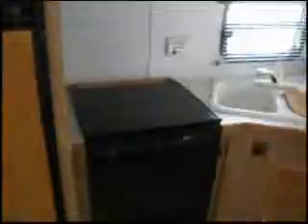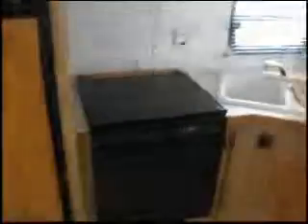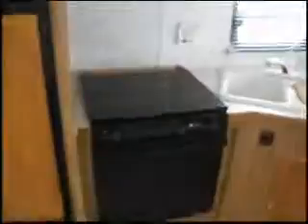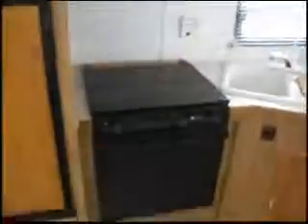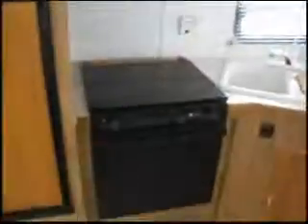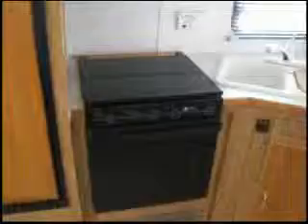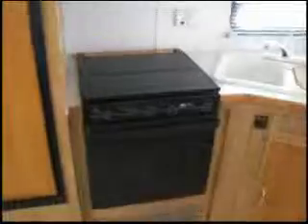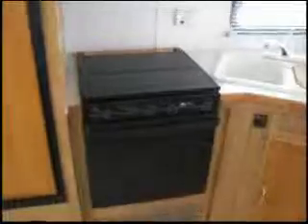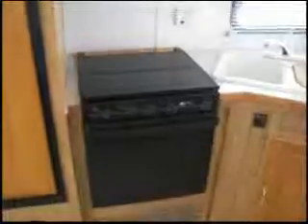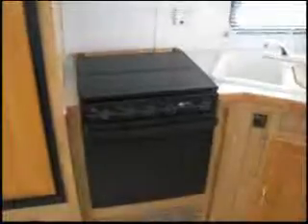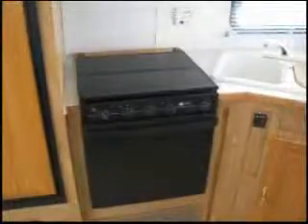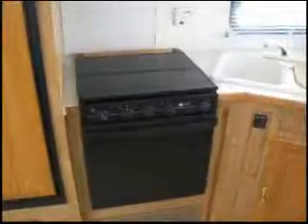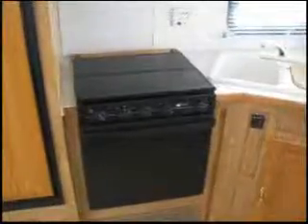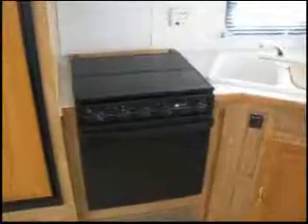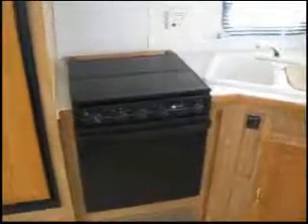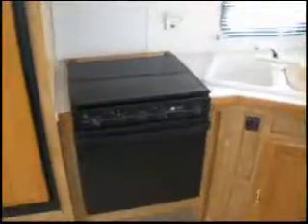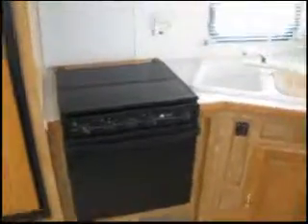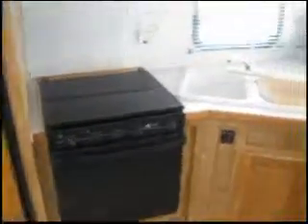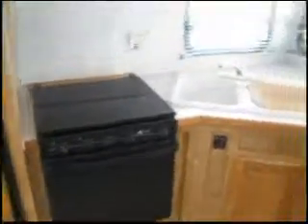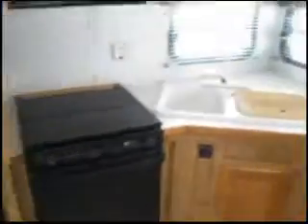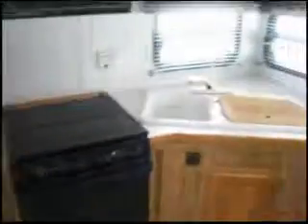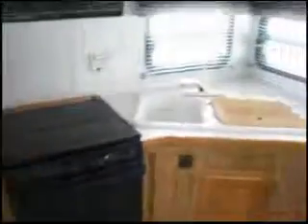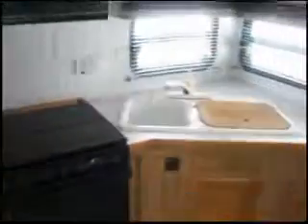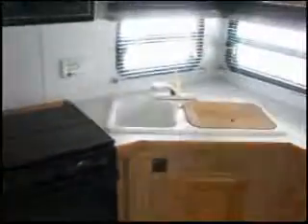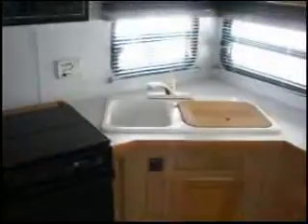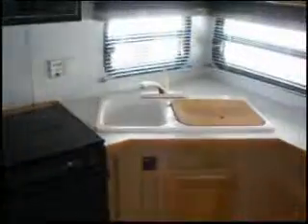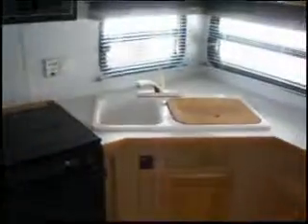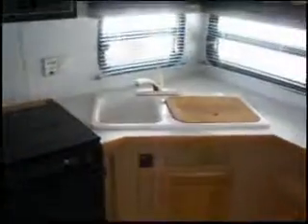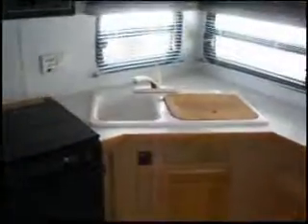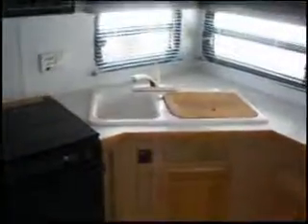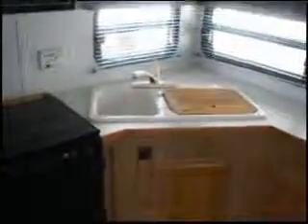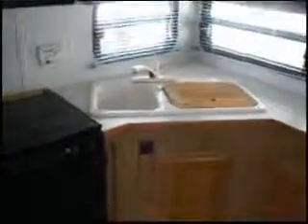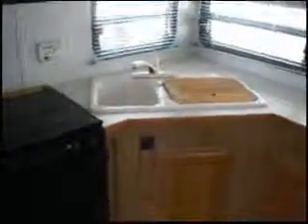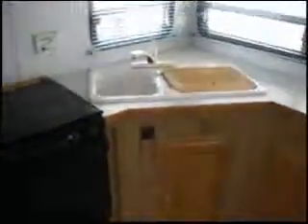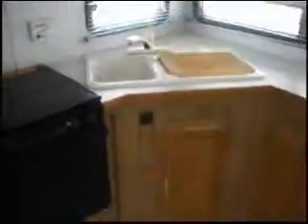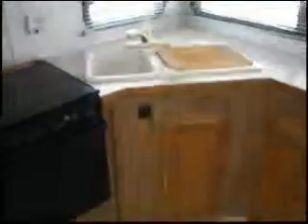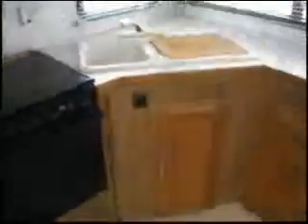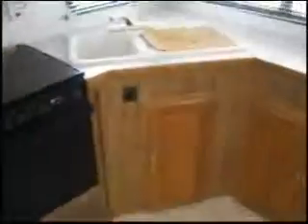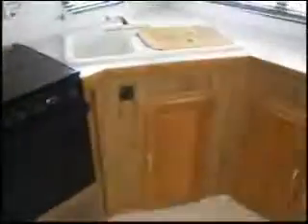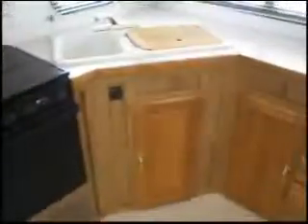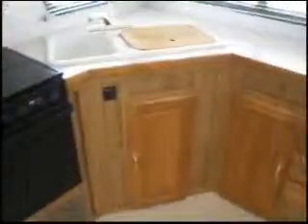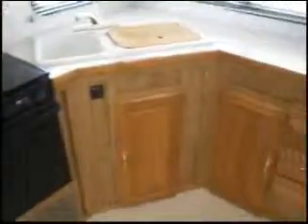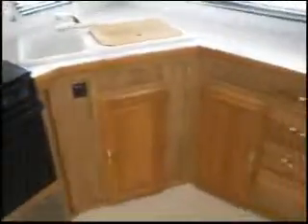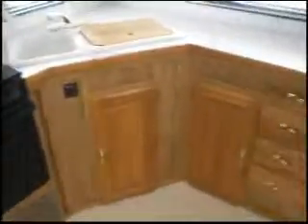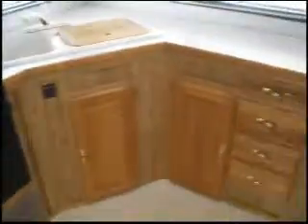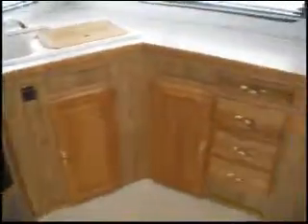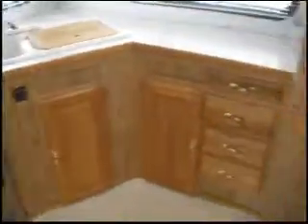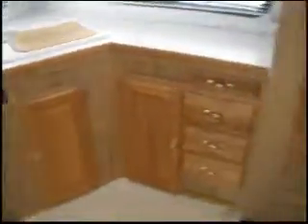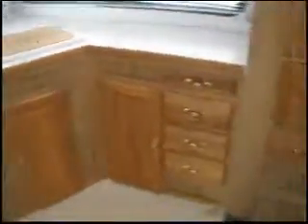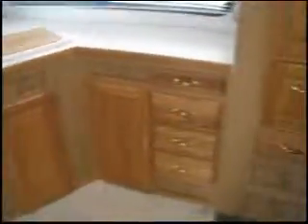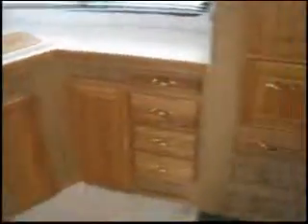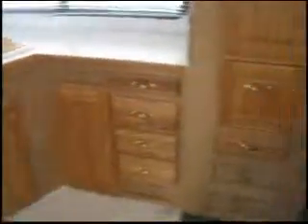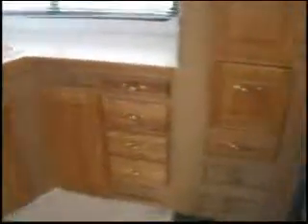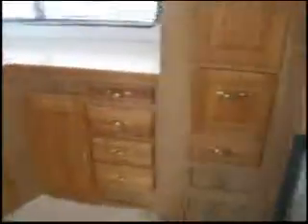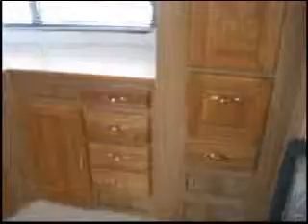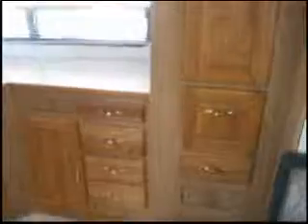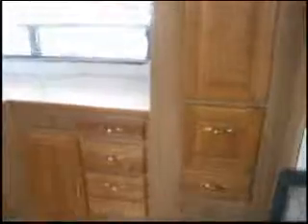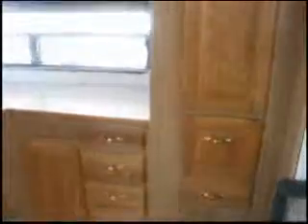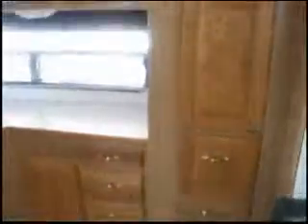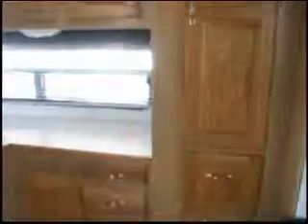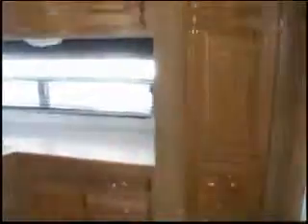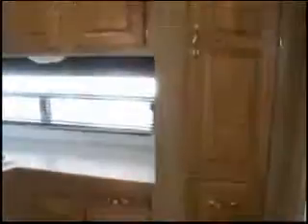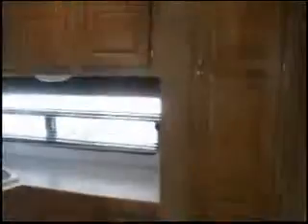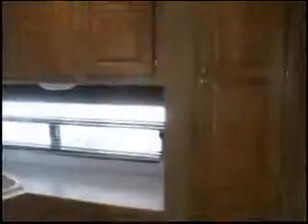The oven with three burners, double sink, plenty of cabinets and drawers for storage.